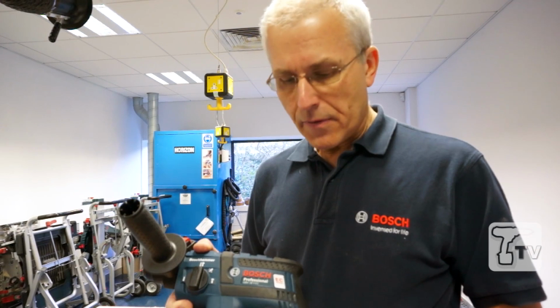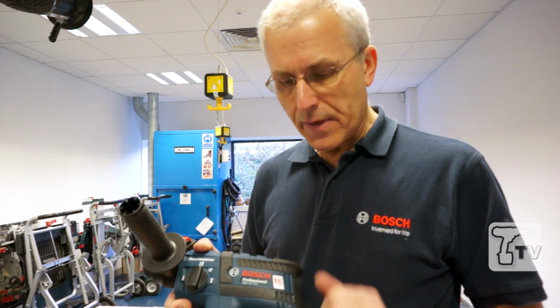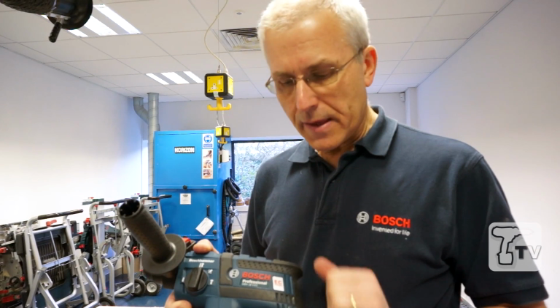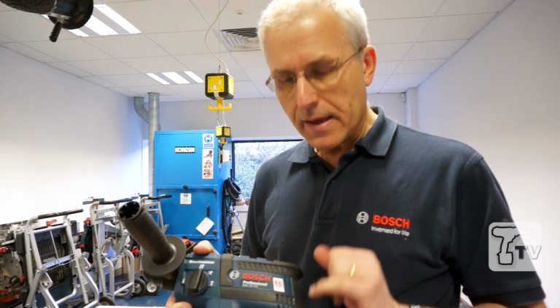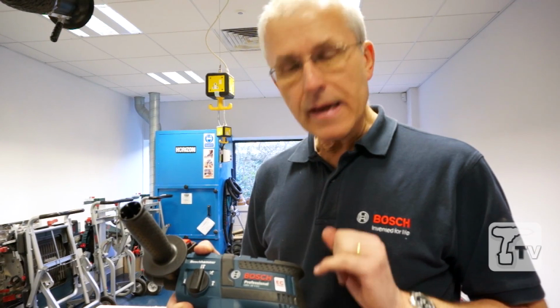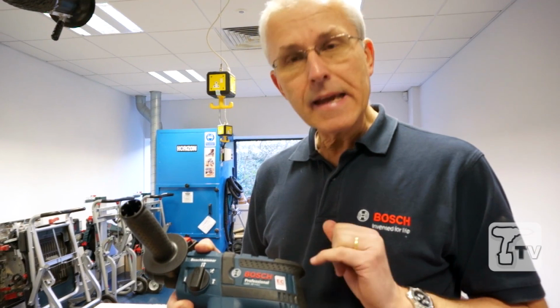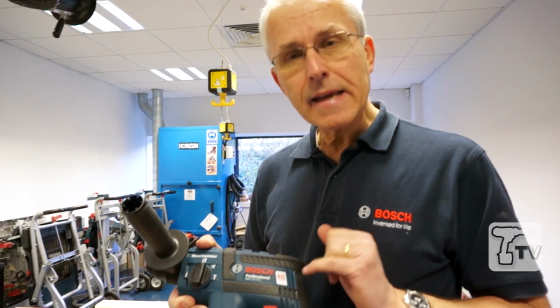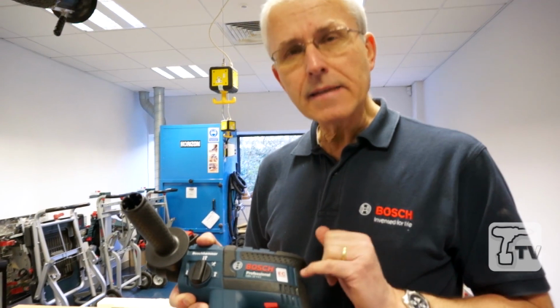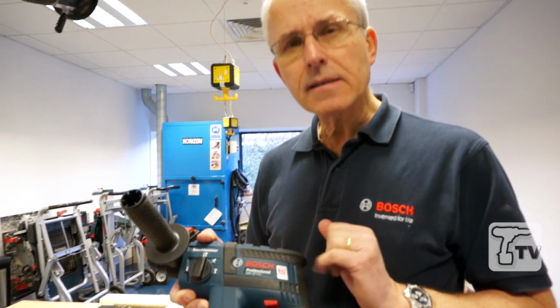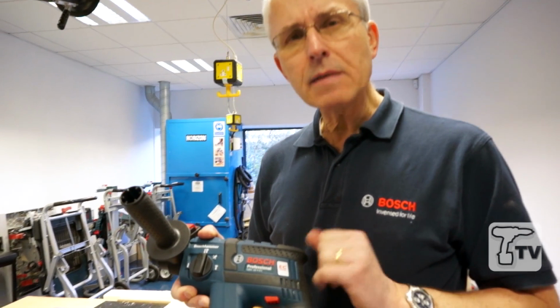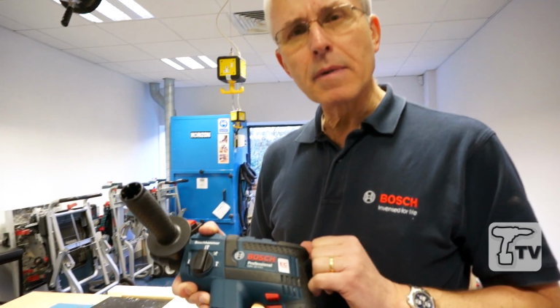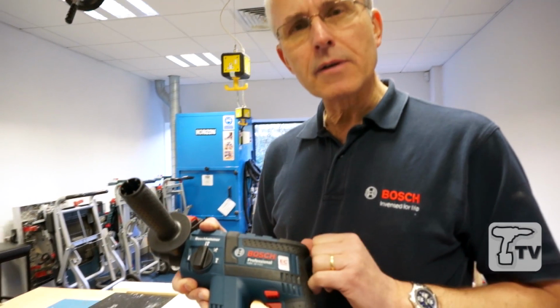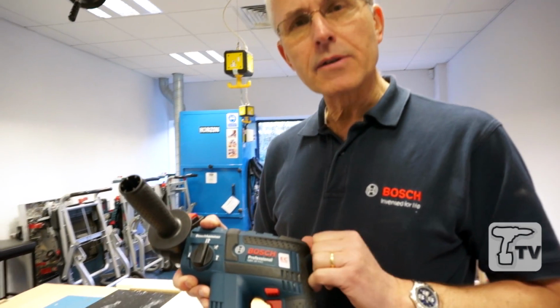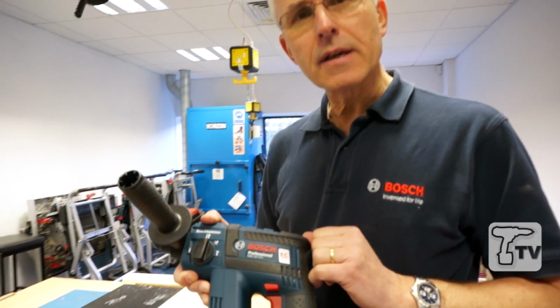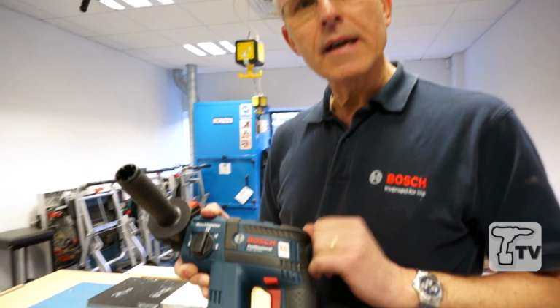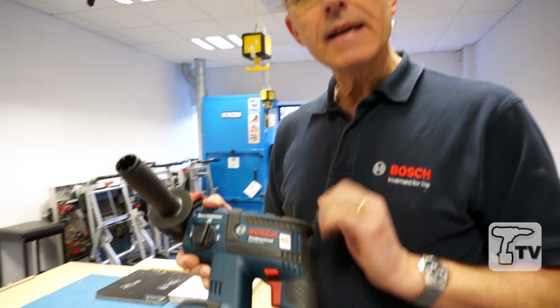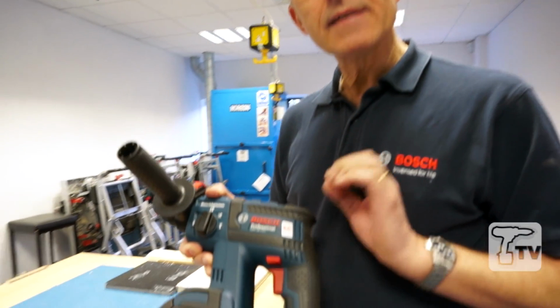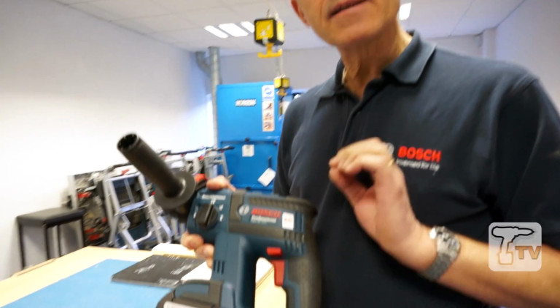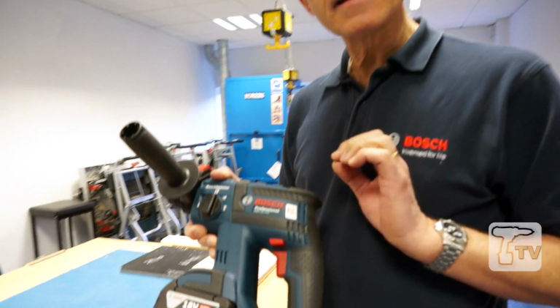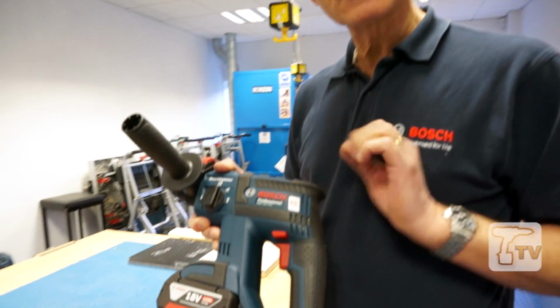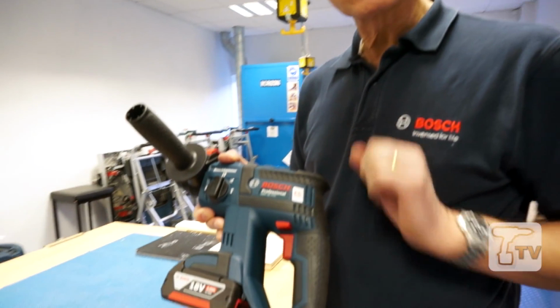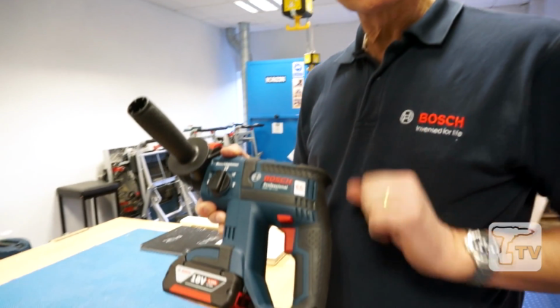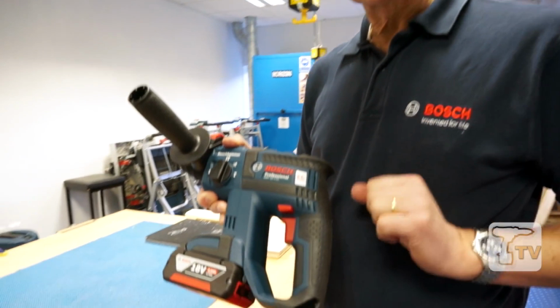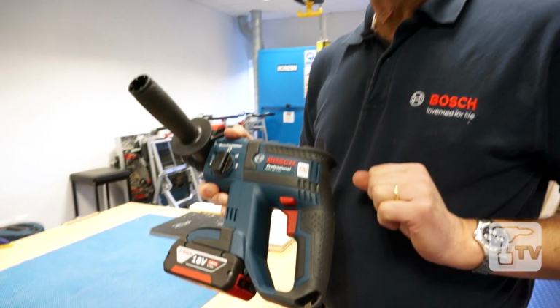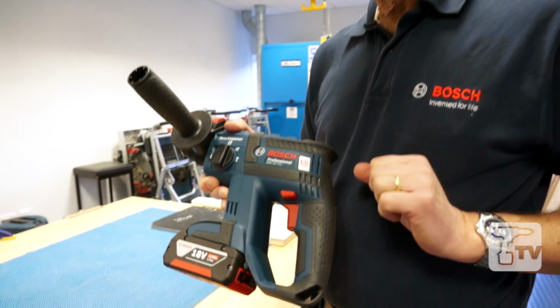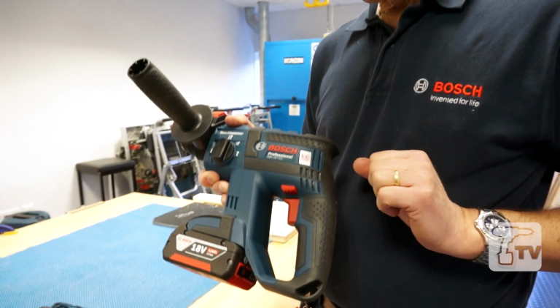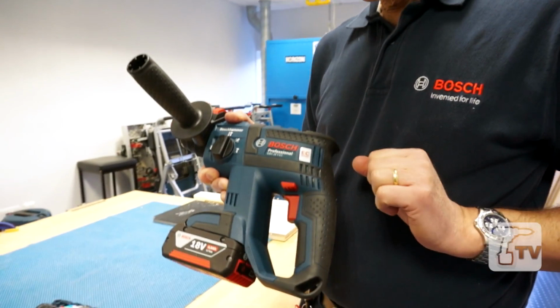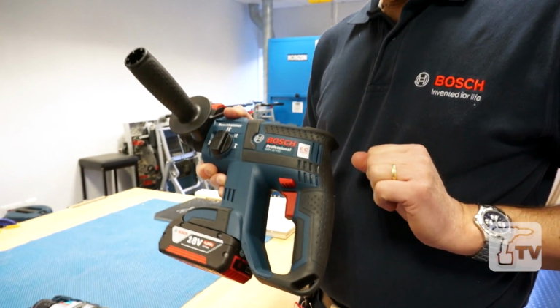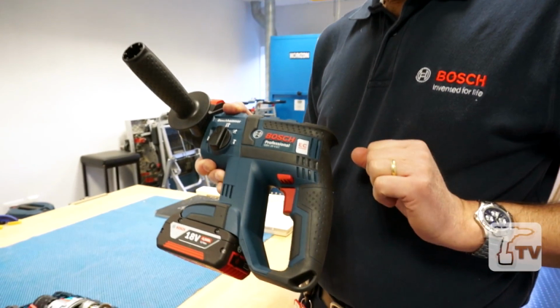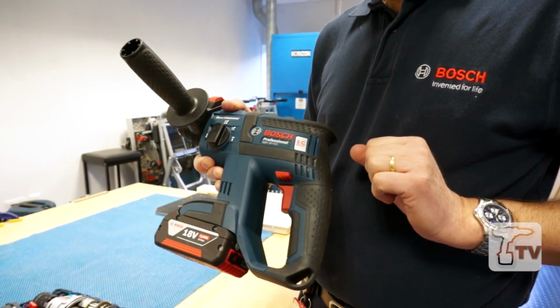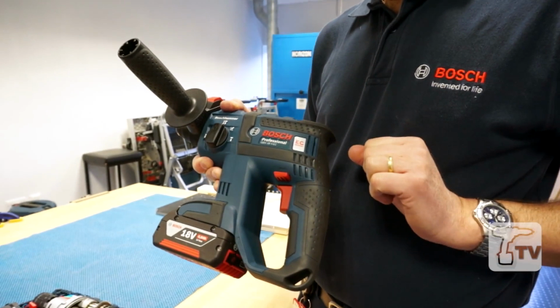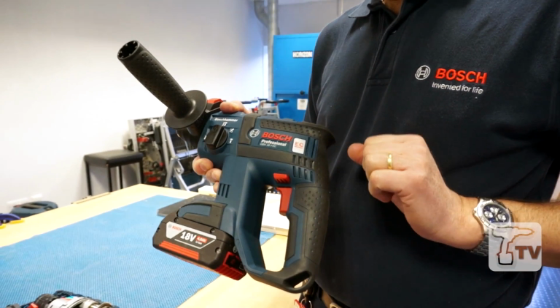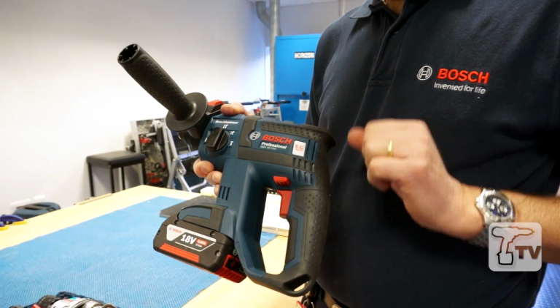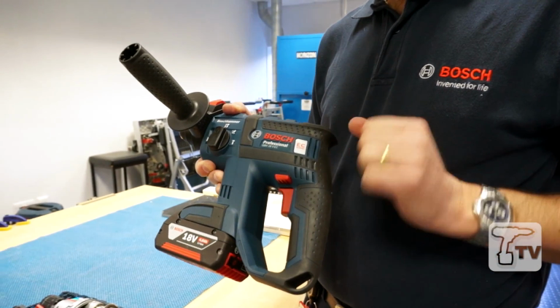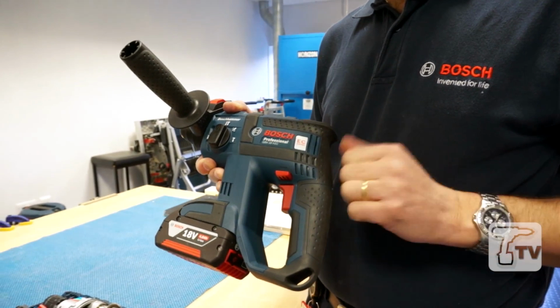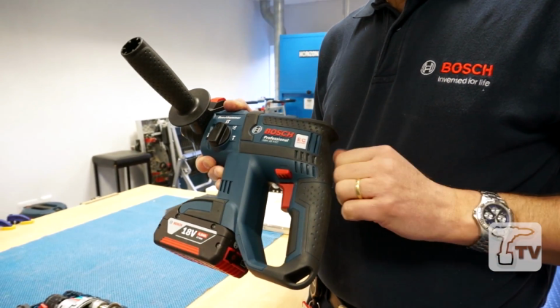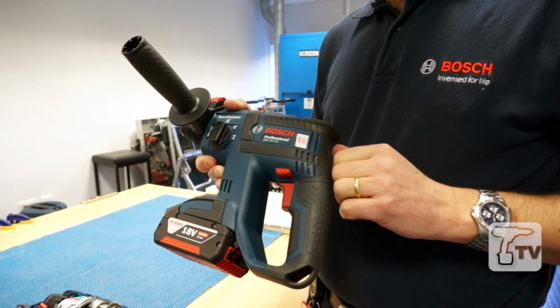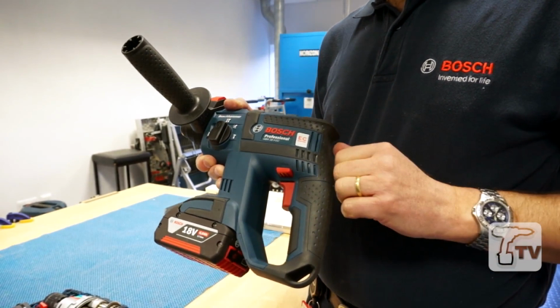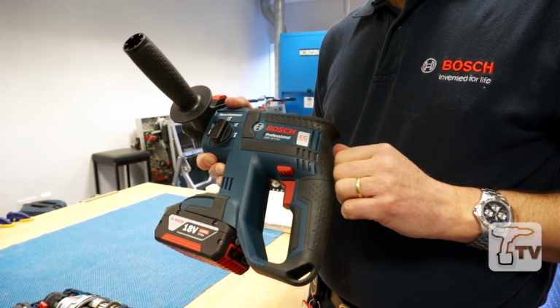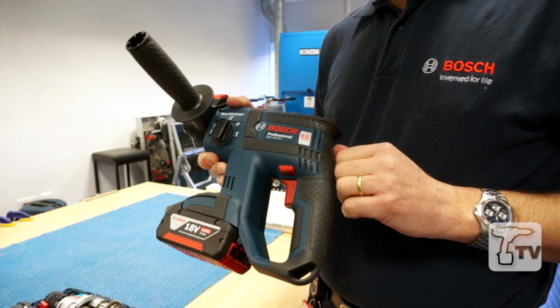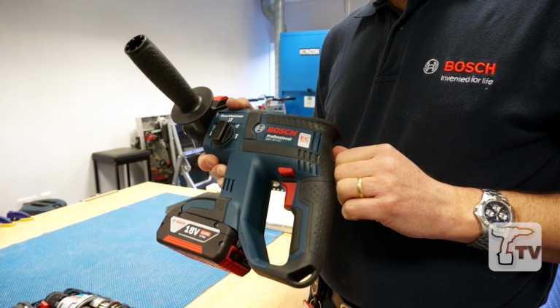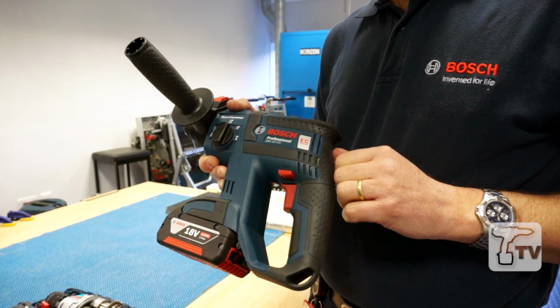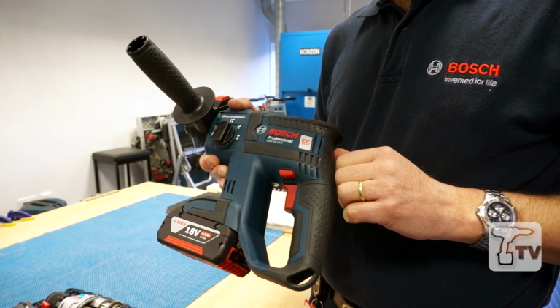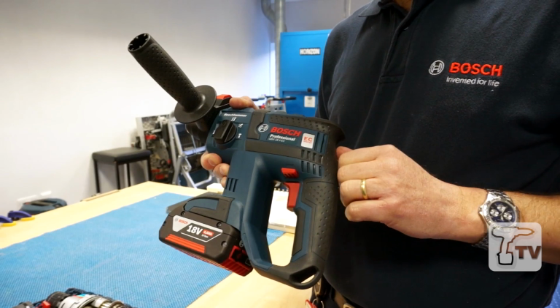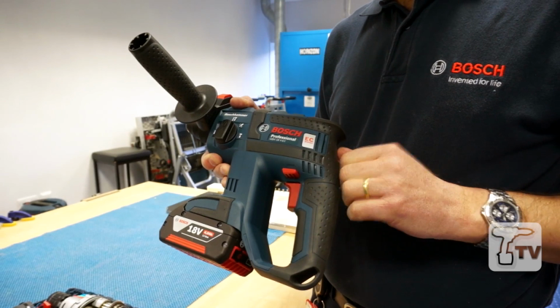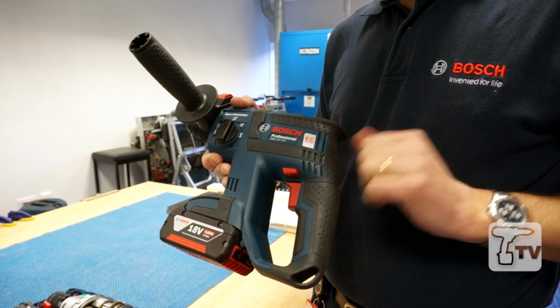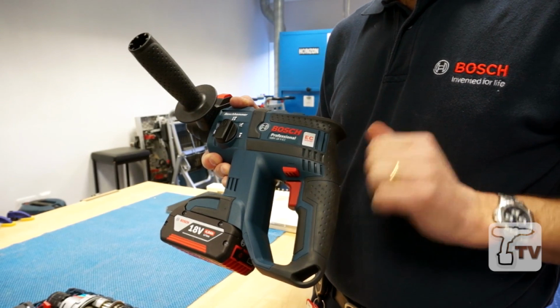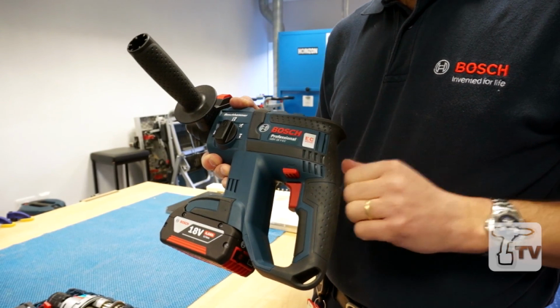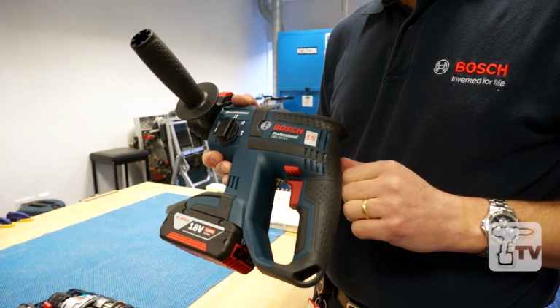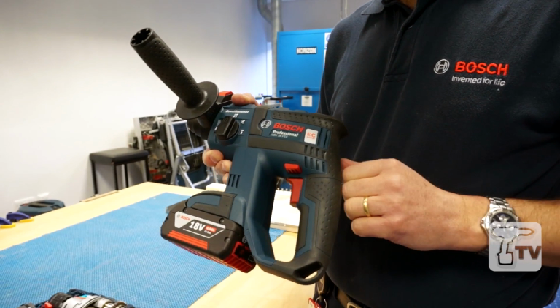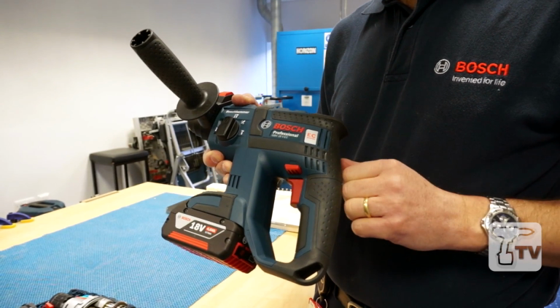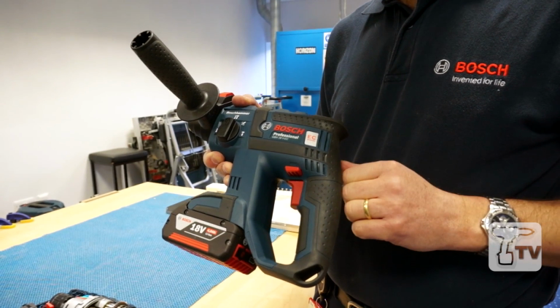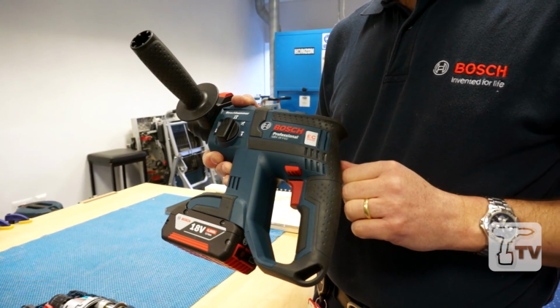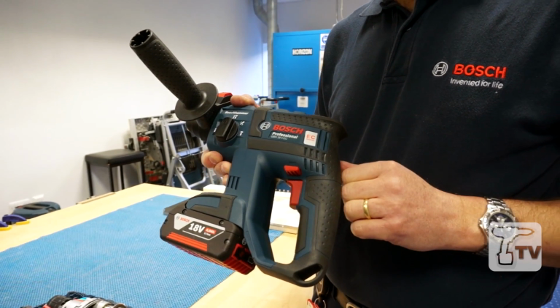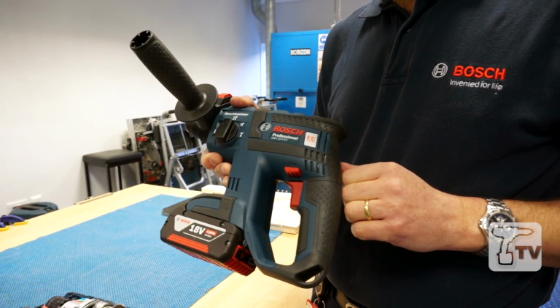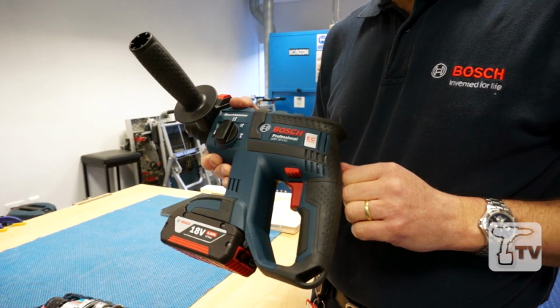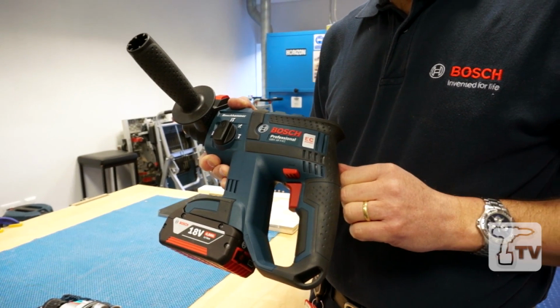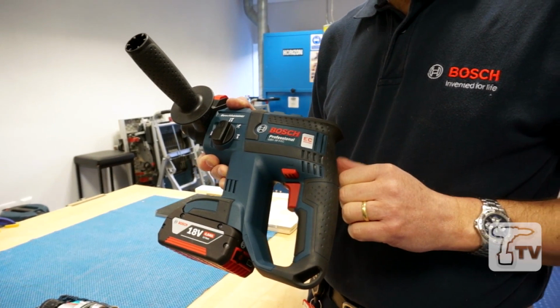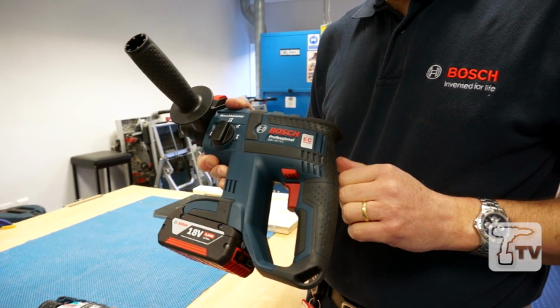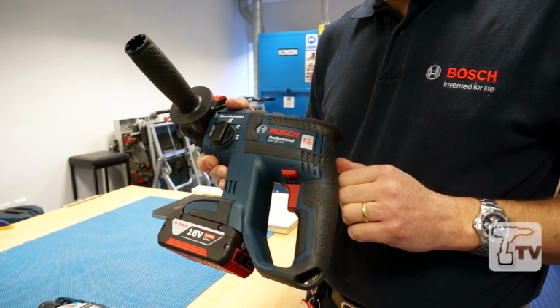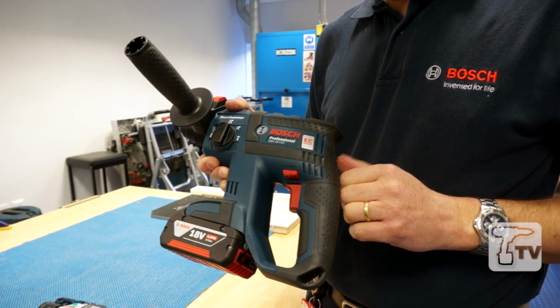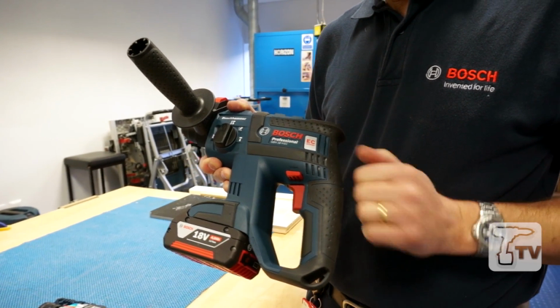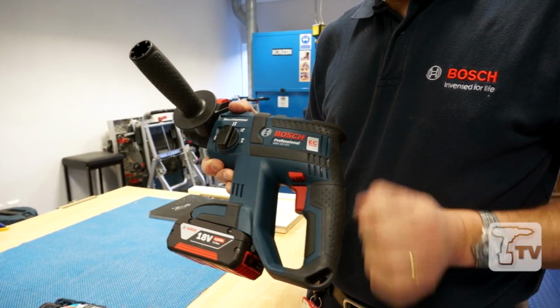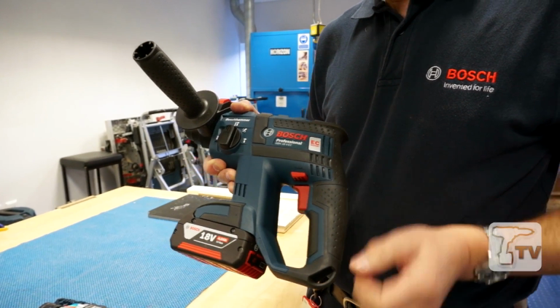The EC motor is electronically commutated. It's a little bit like a standard brush motor turned inside out.